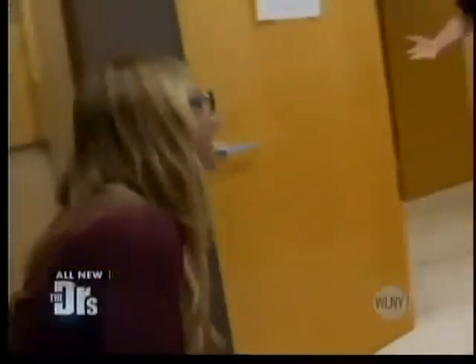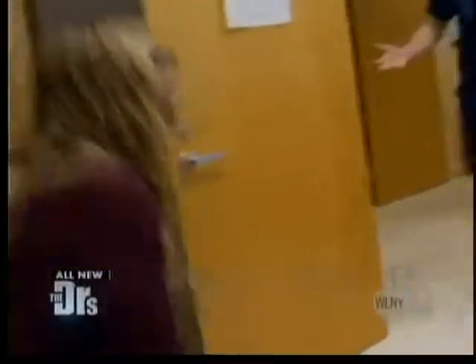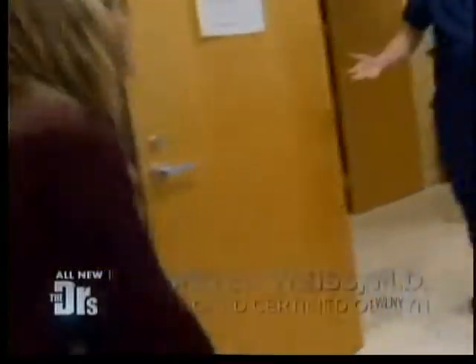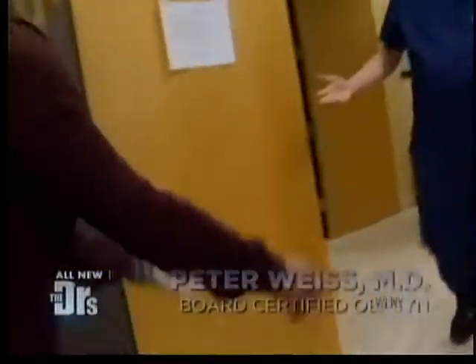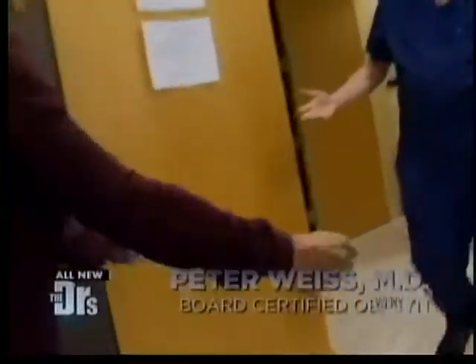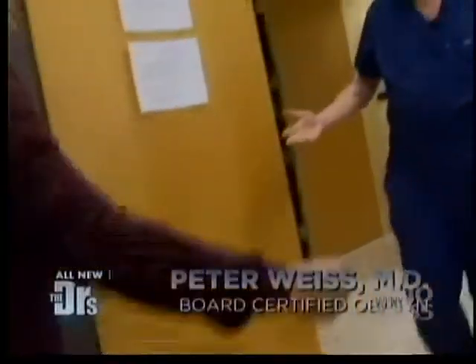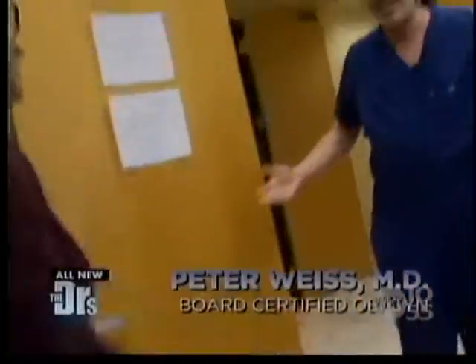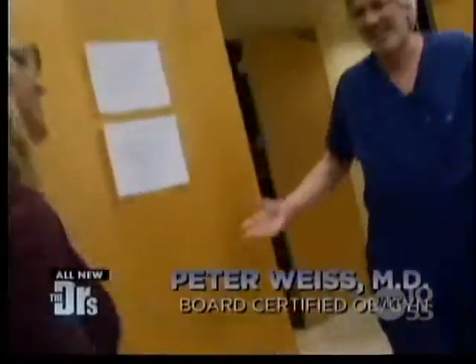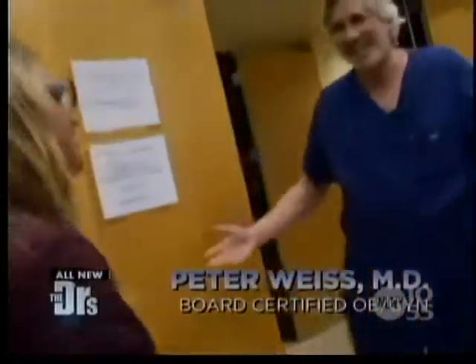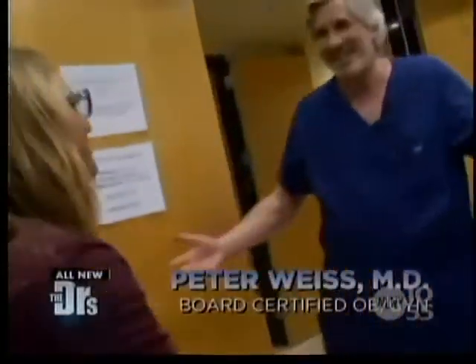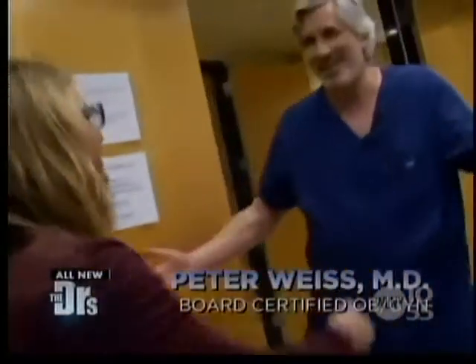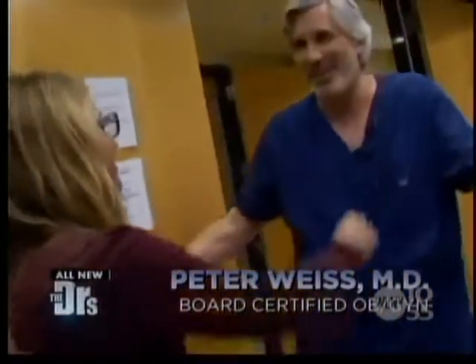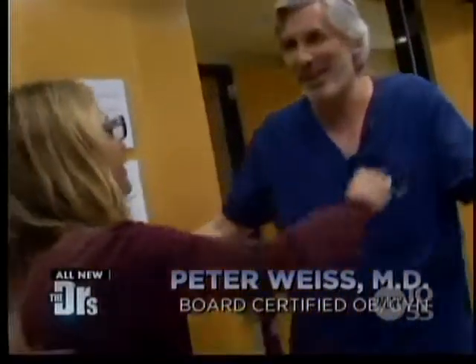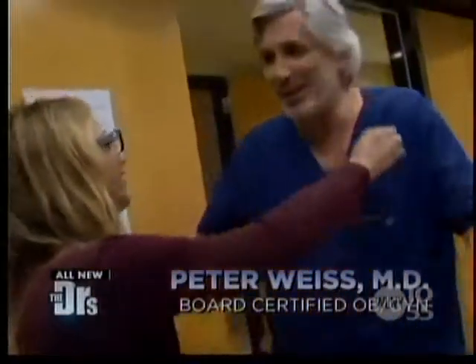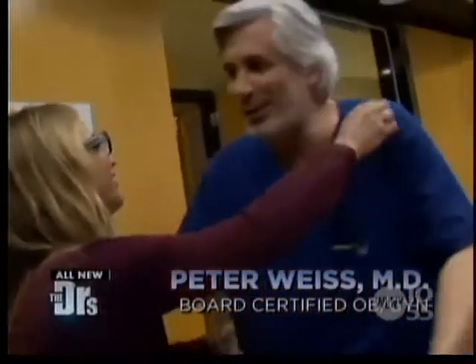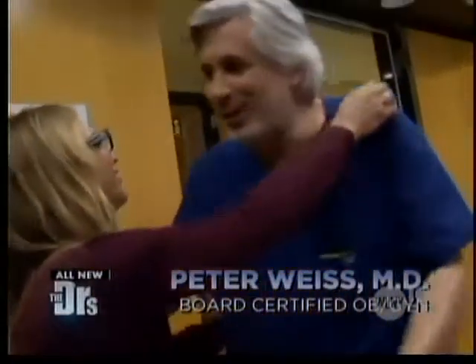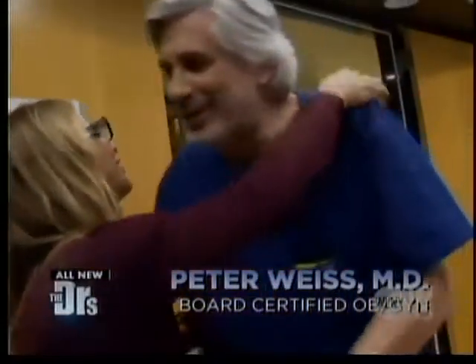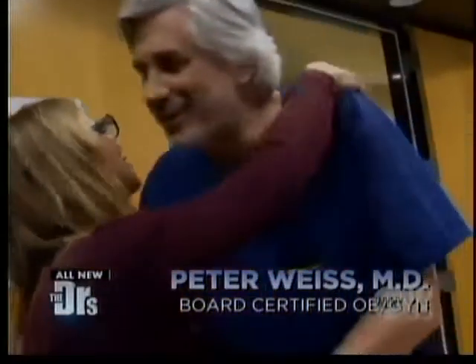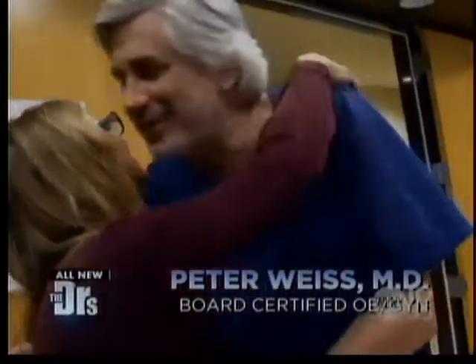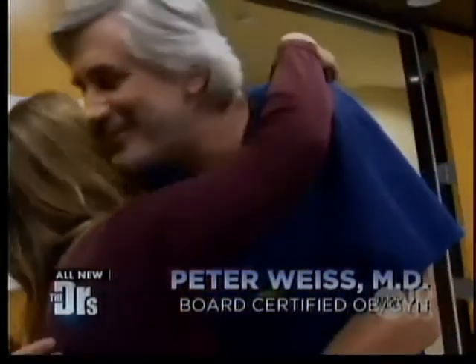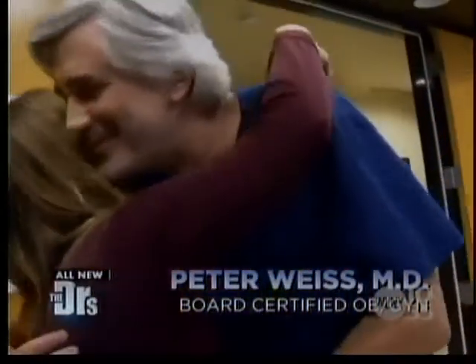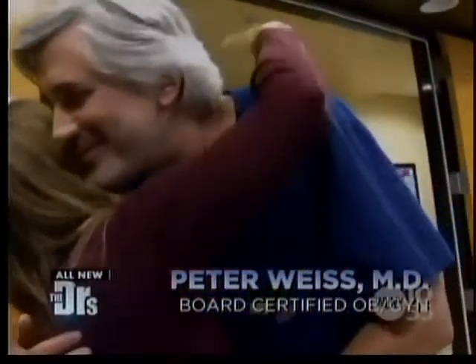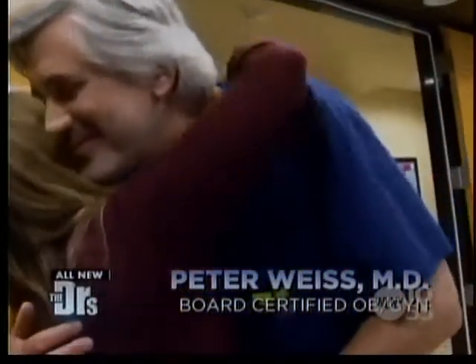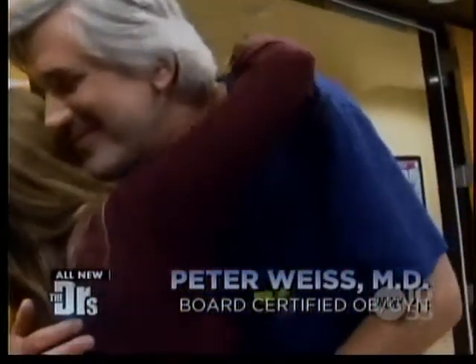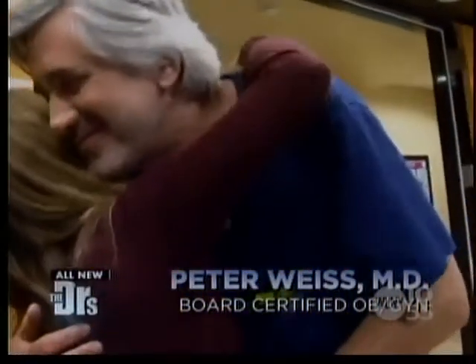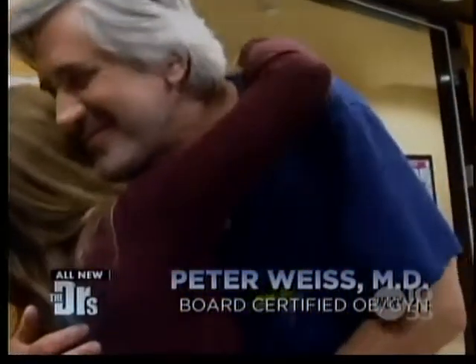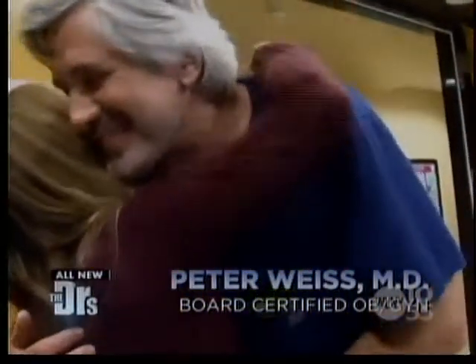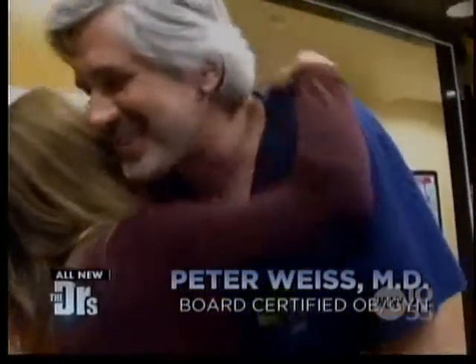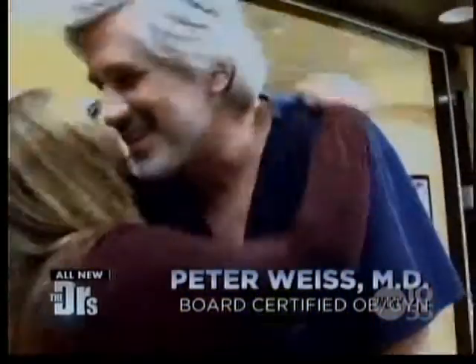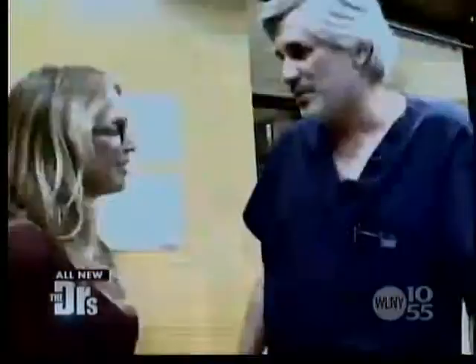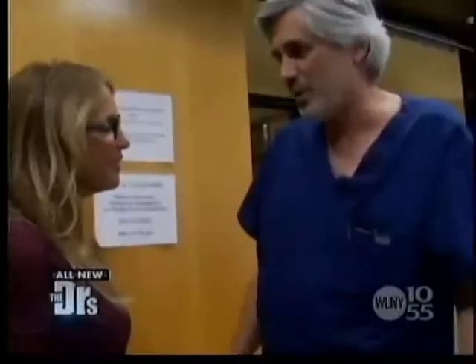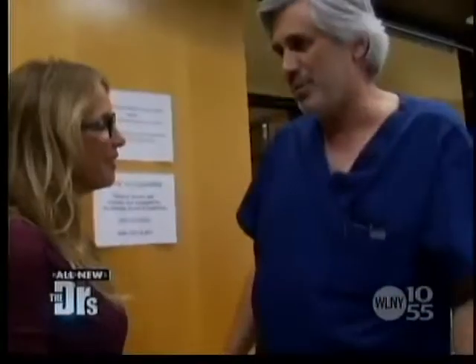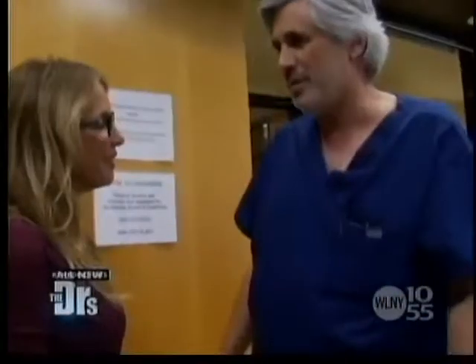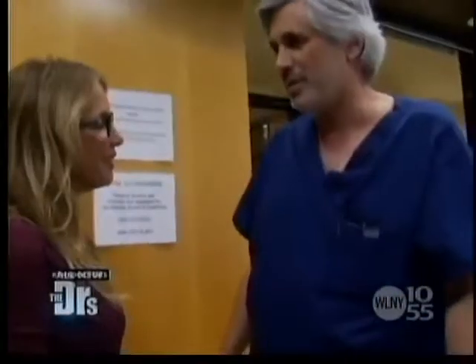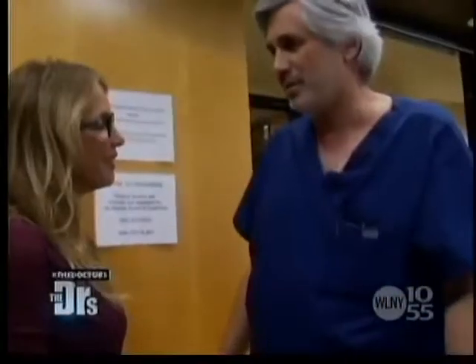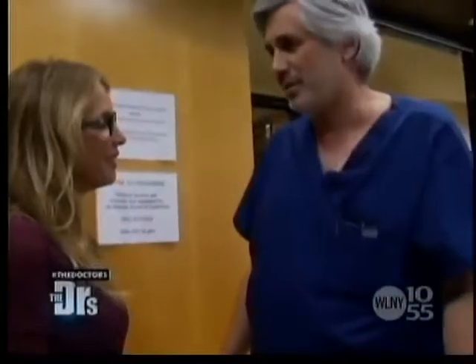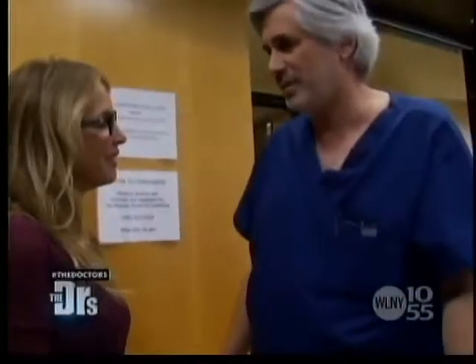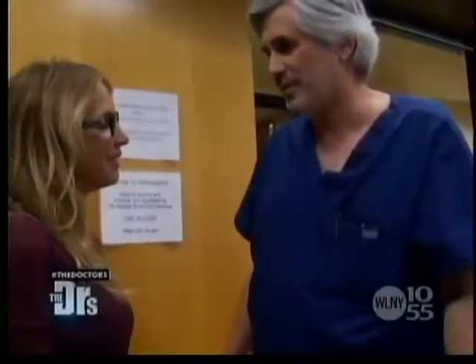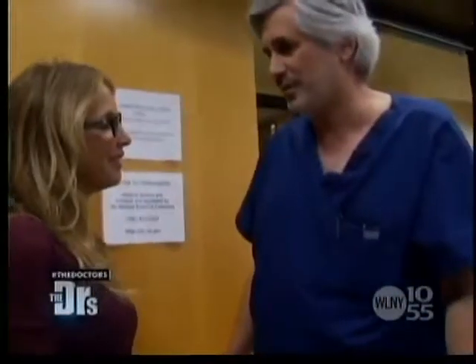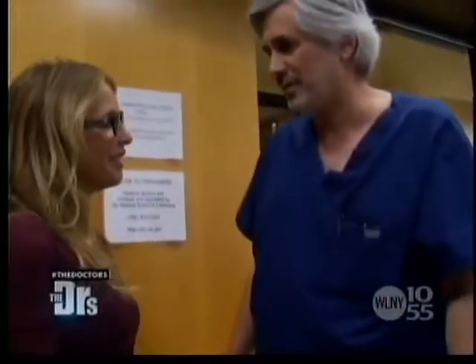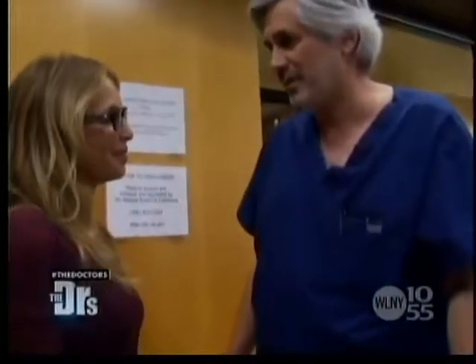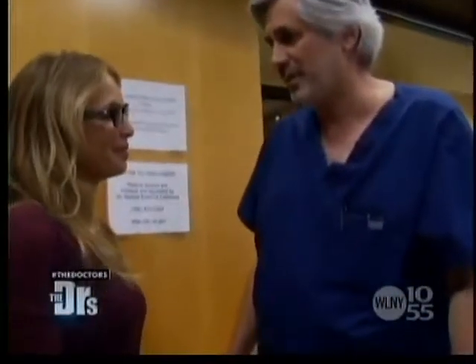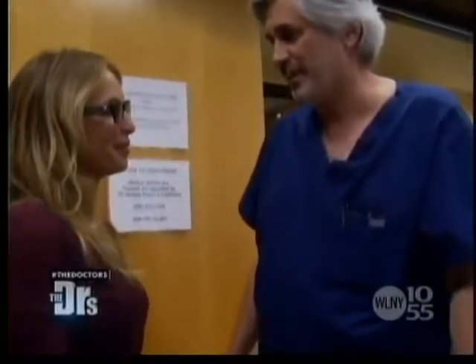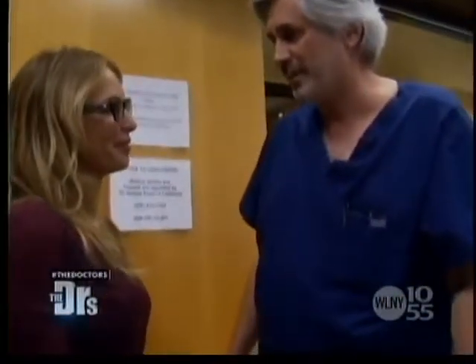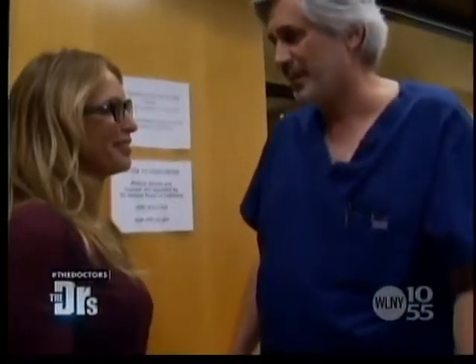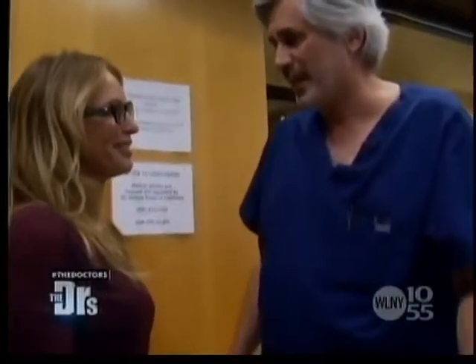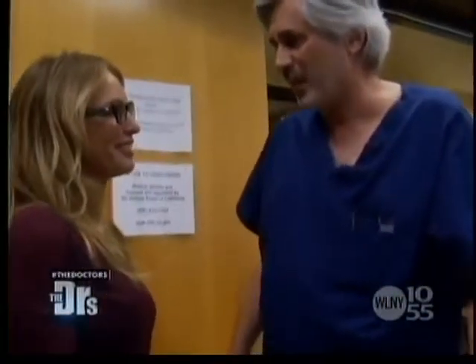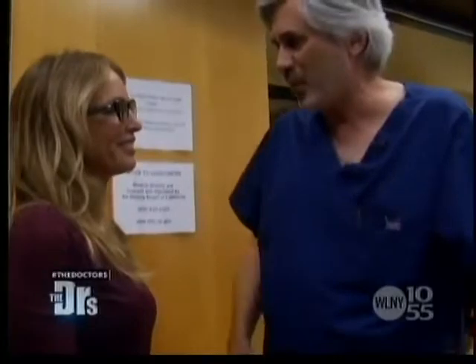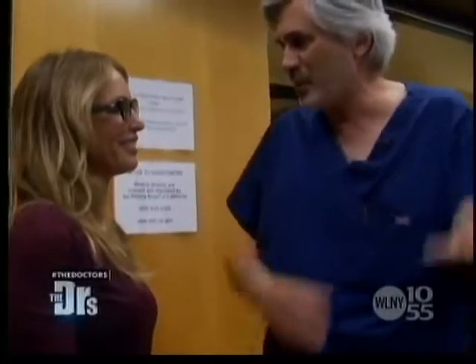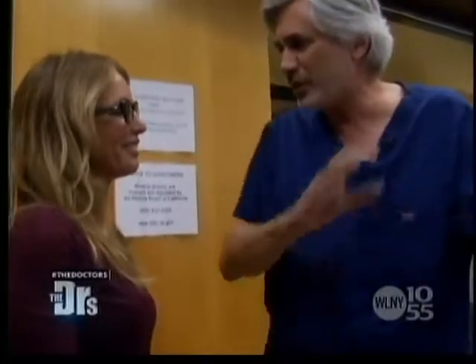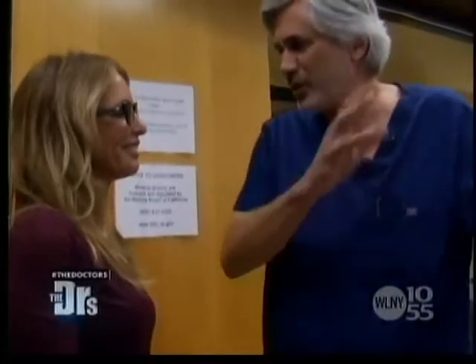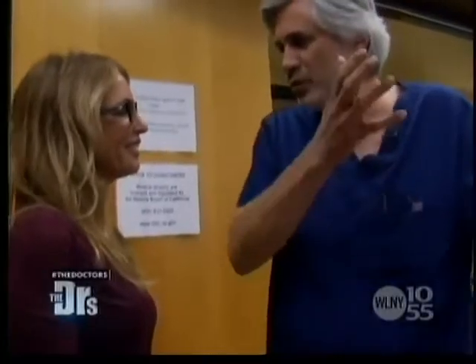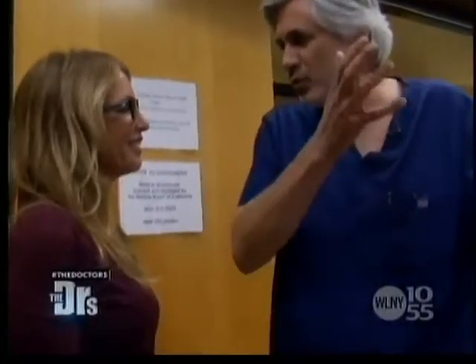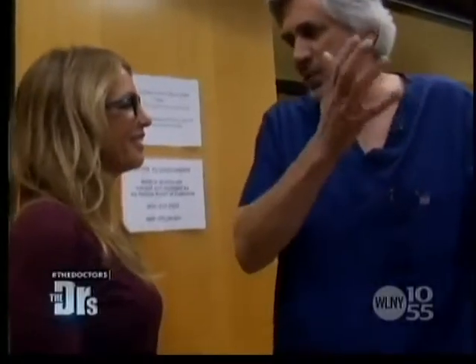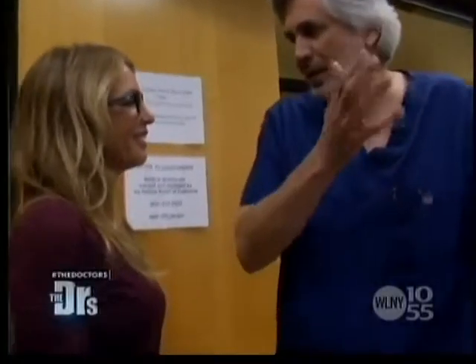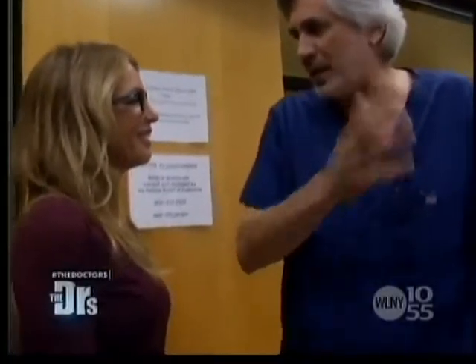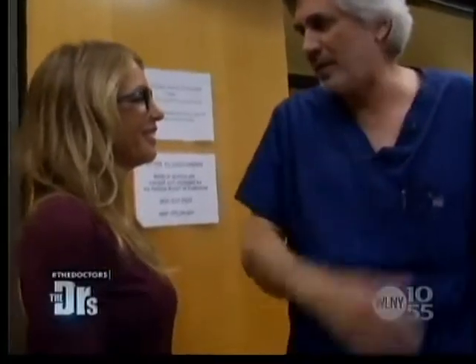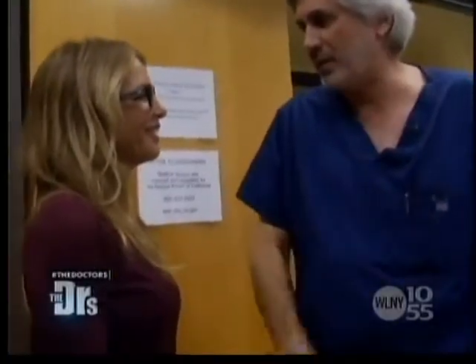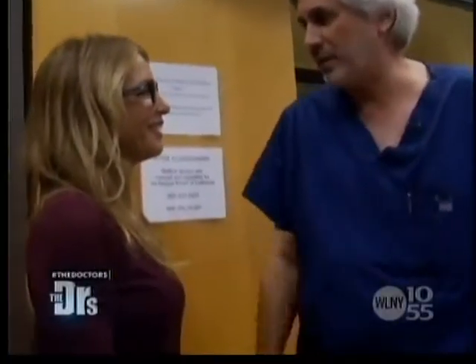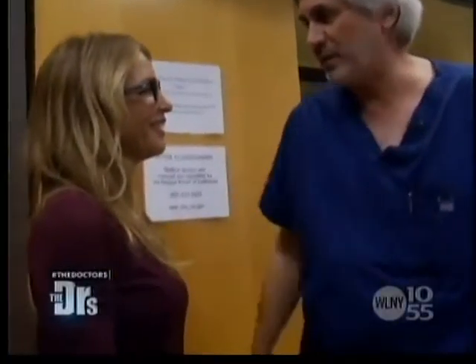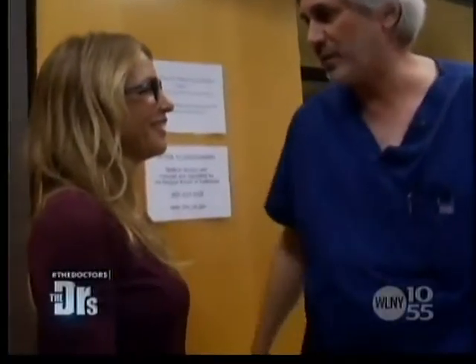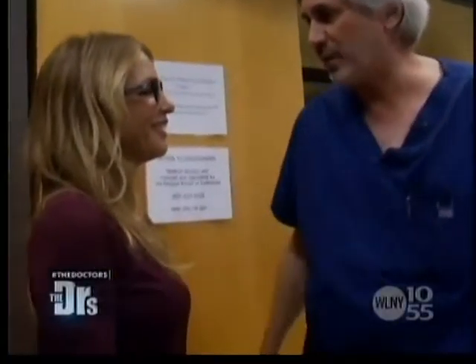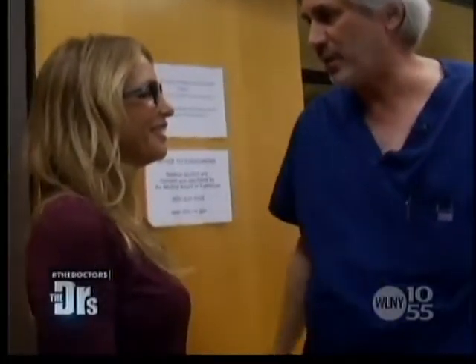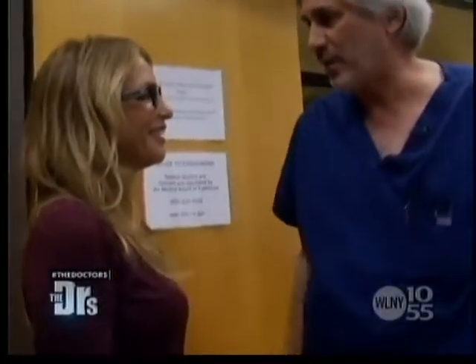All right Jen, get ready to do this. You're my favorite guy. Don't be nervous. I'm nervous. I watched the YouTube on how to do it, so we're okay.